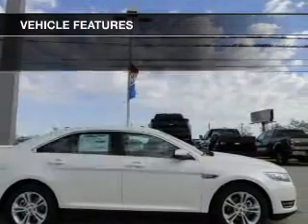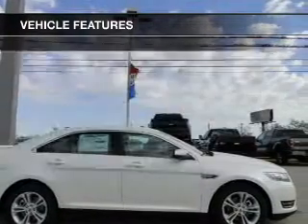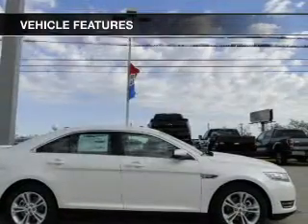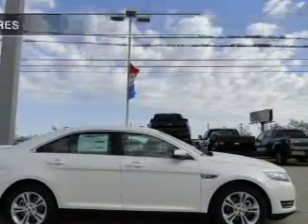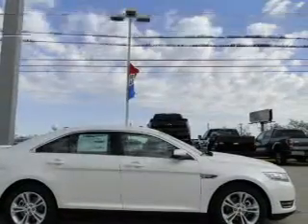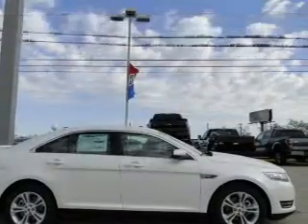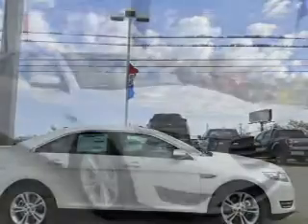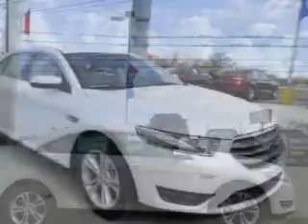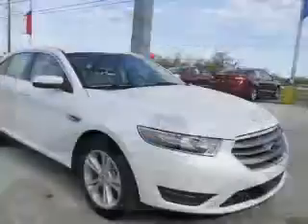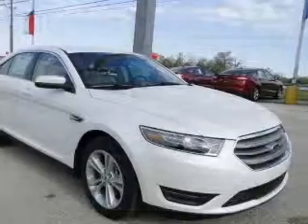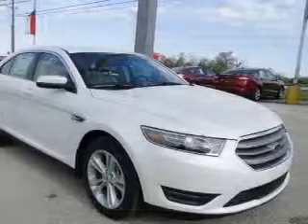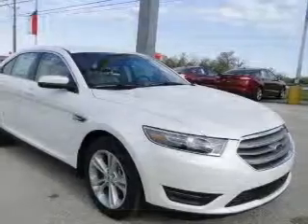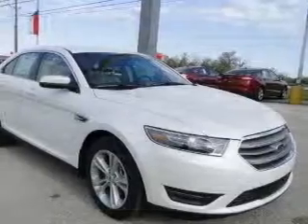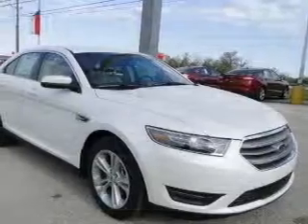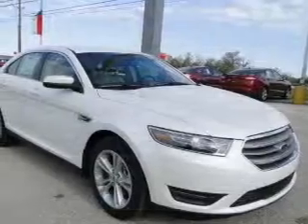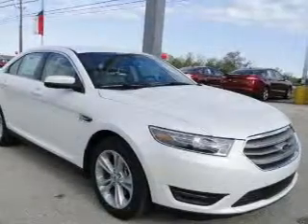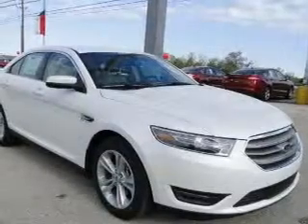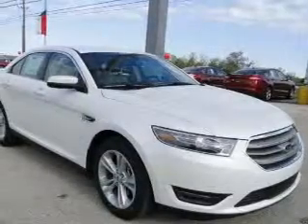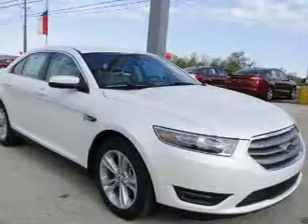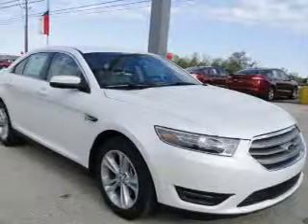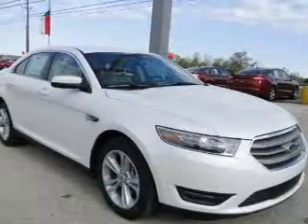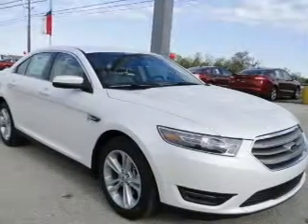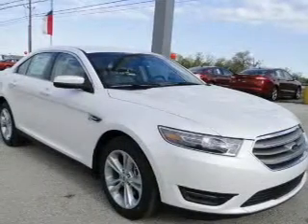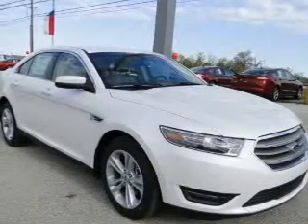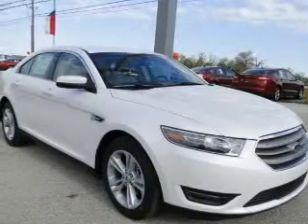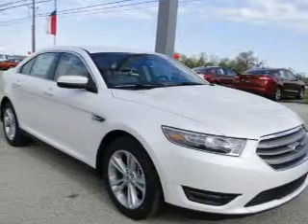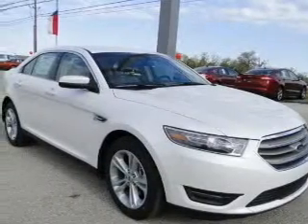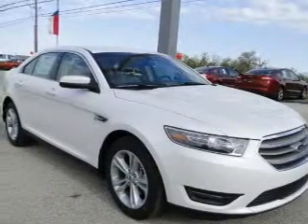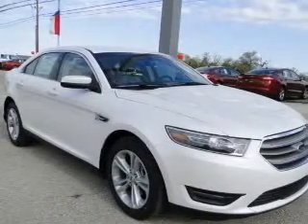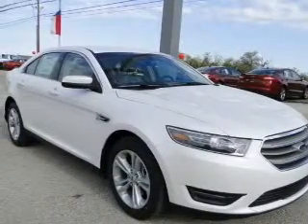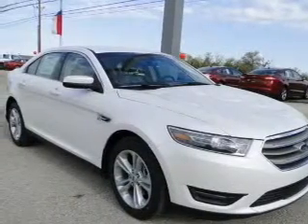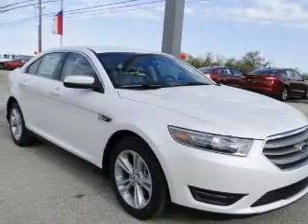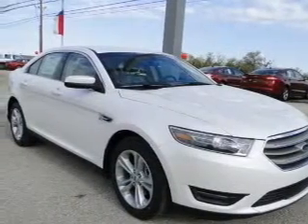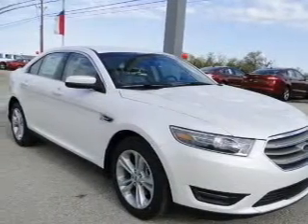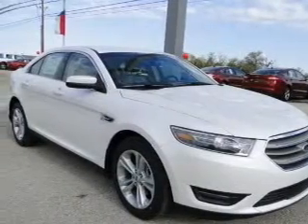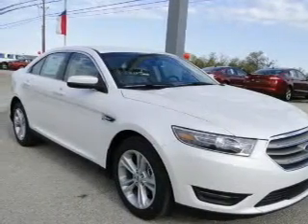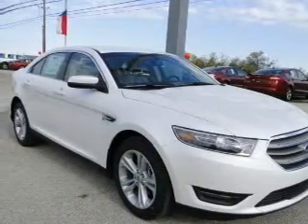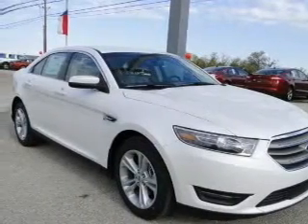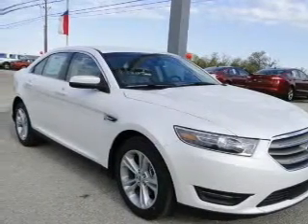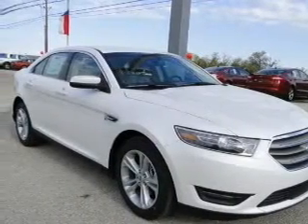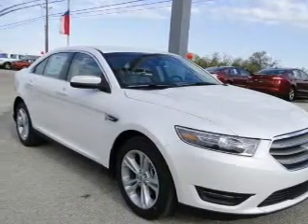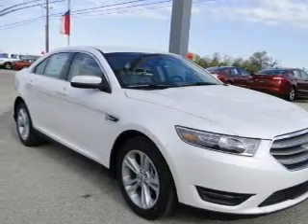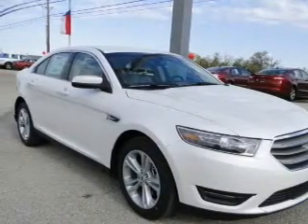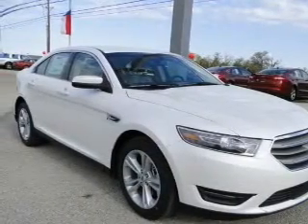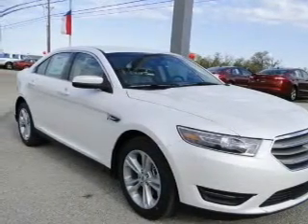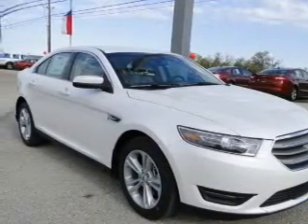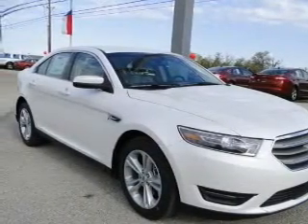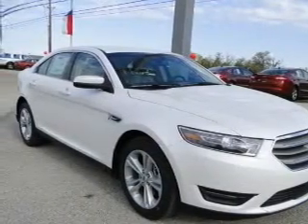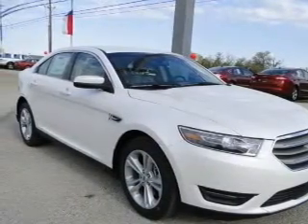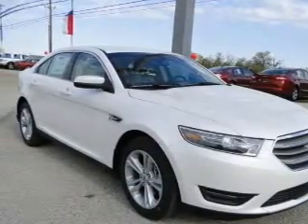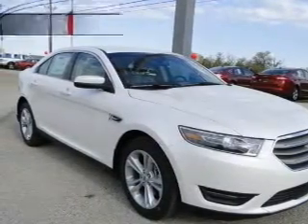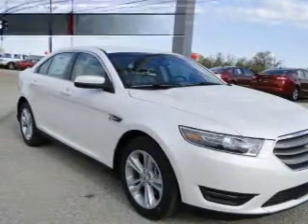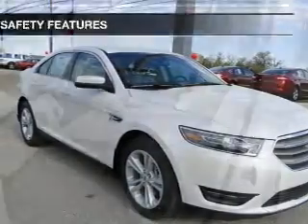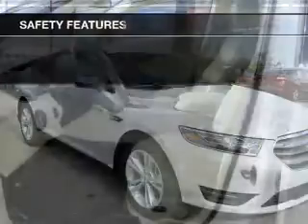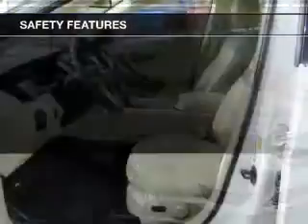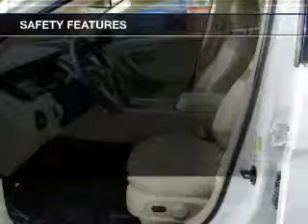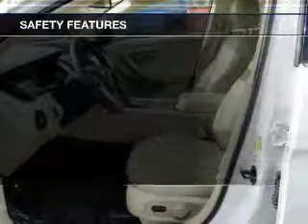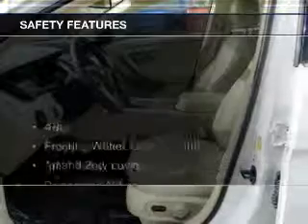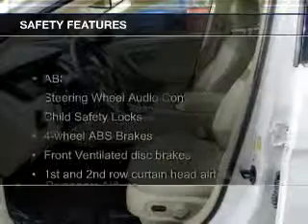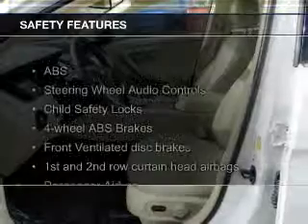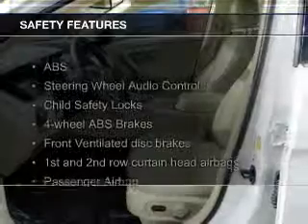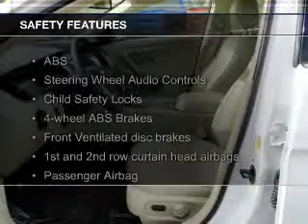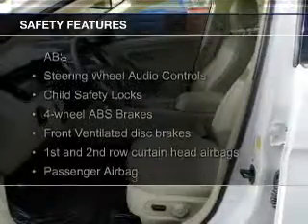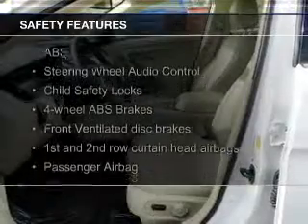Sirius XM satellite radio, digital audio input, and auxiliary input, remote start, and steering wheel controls.